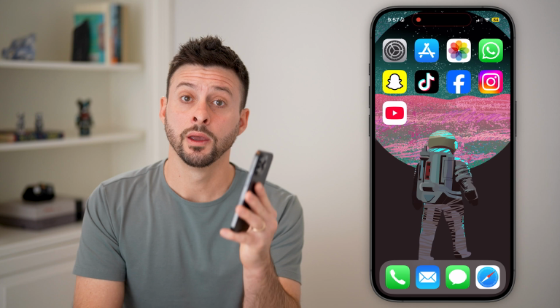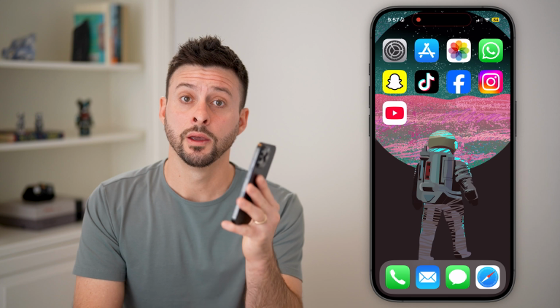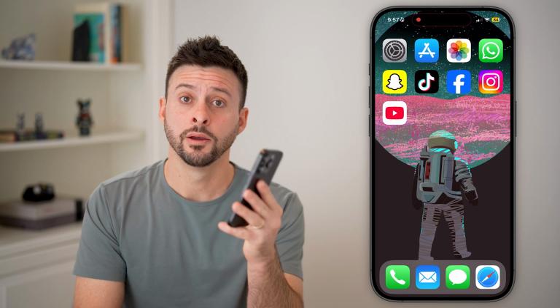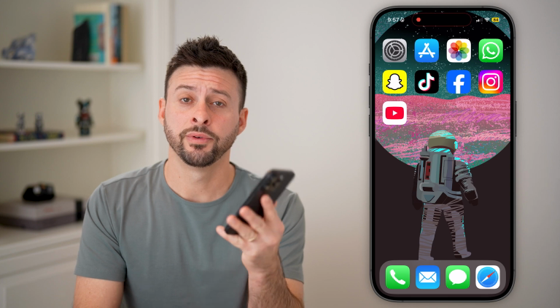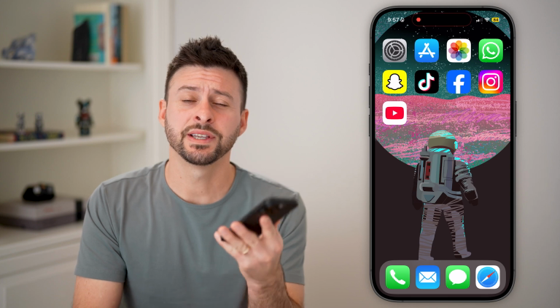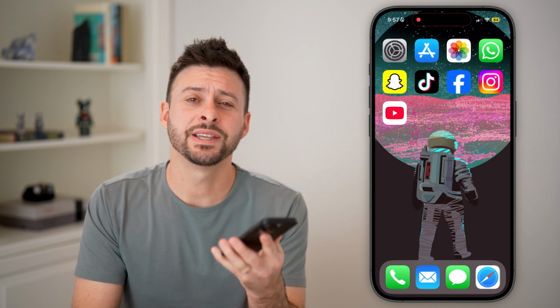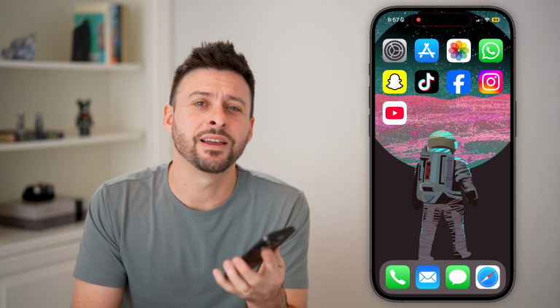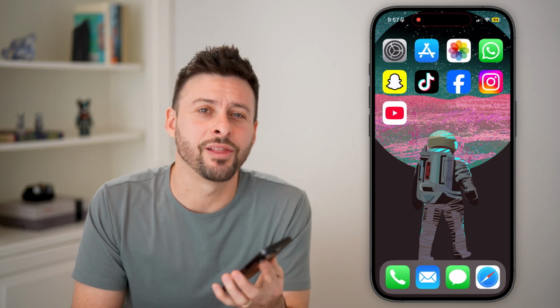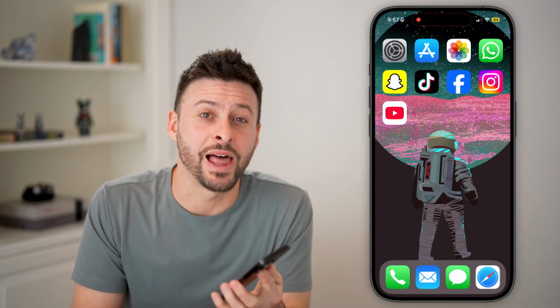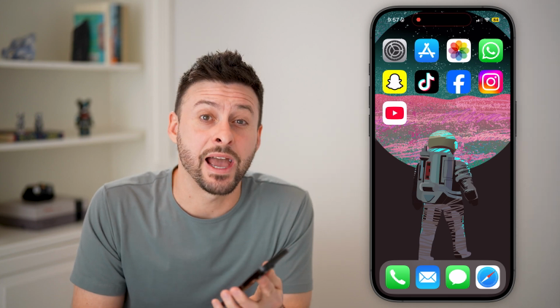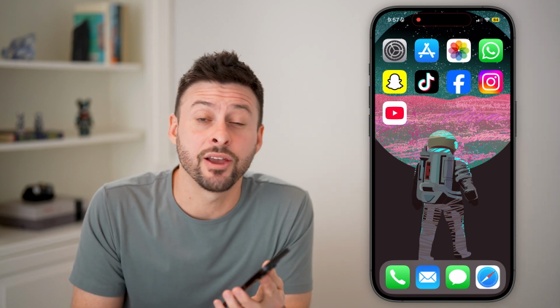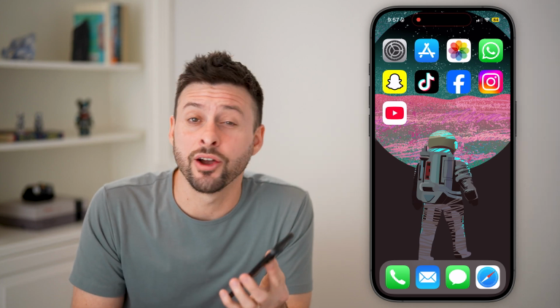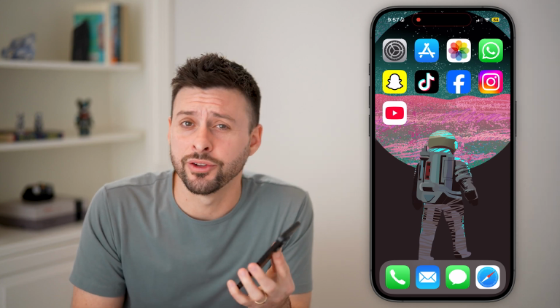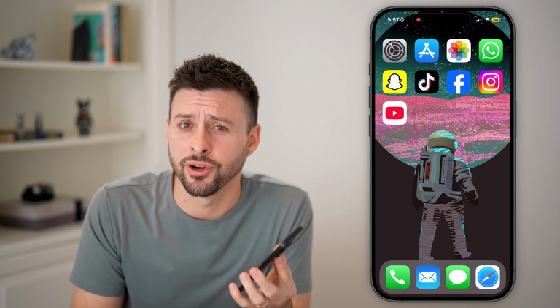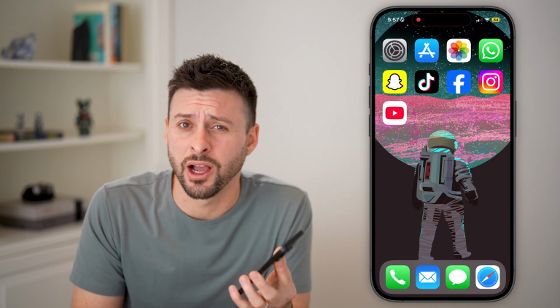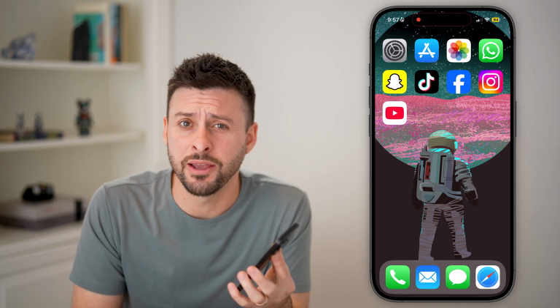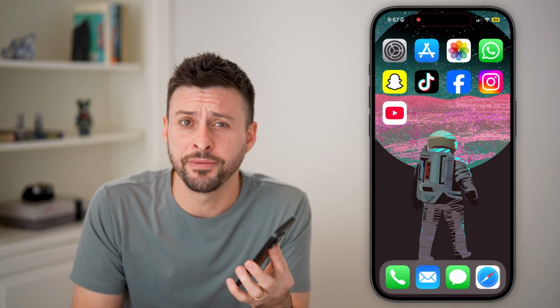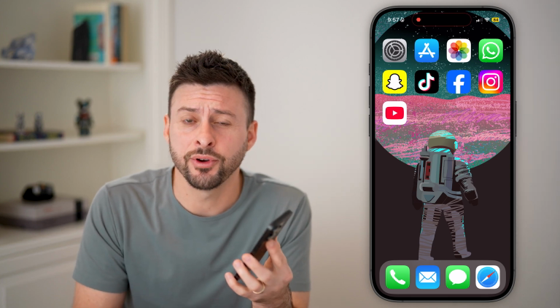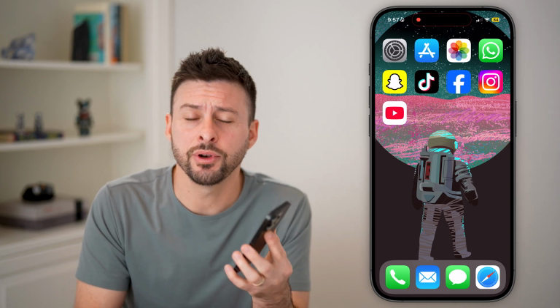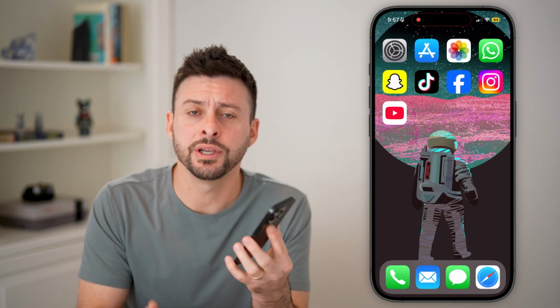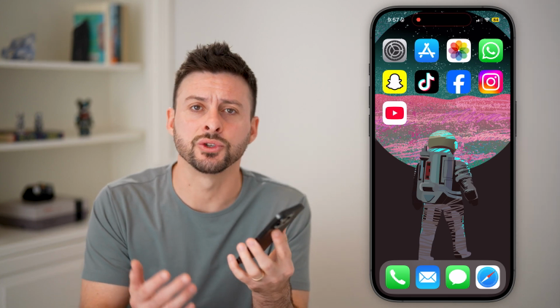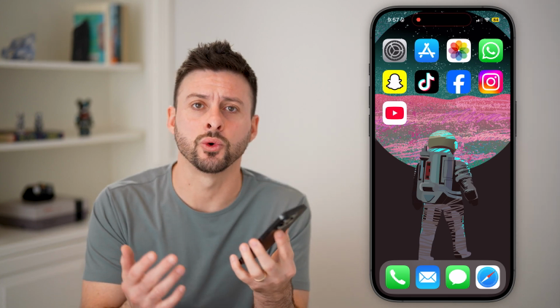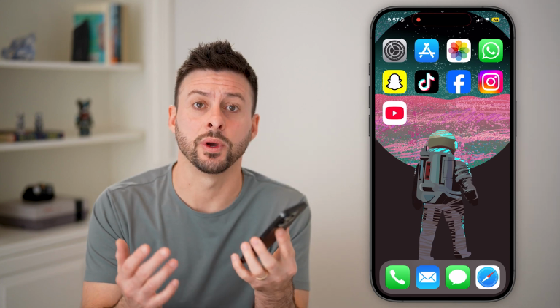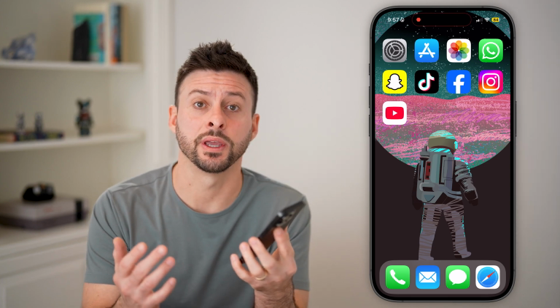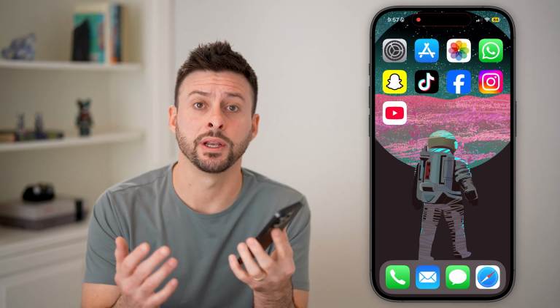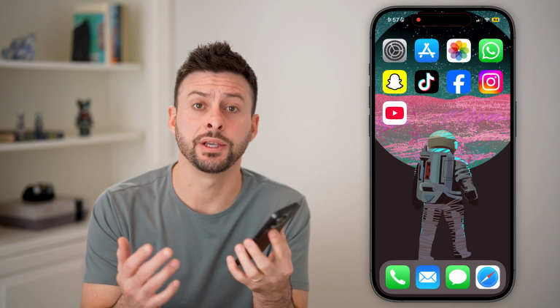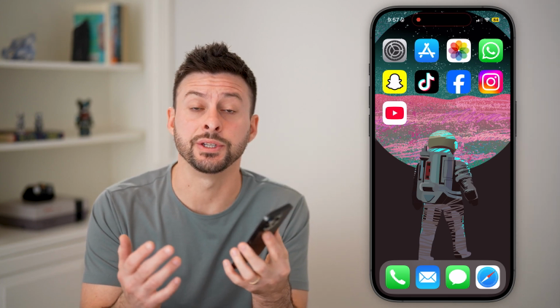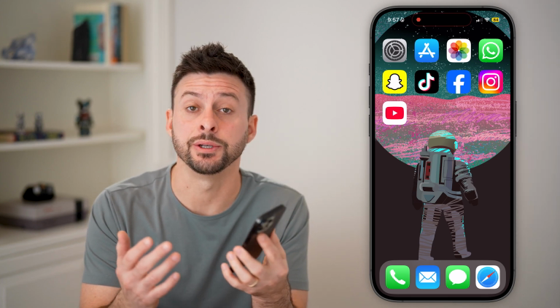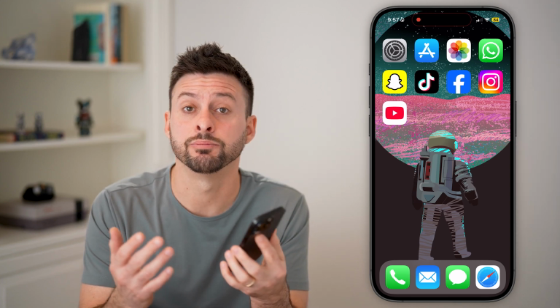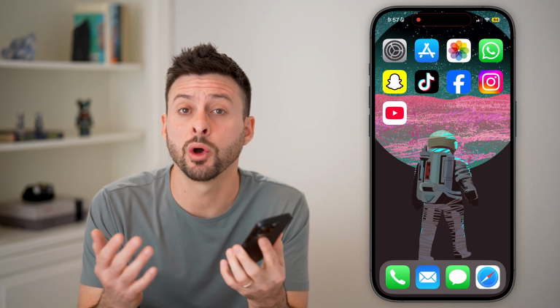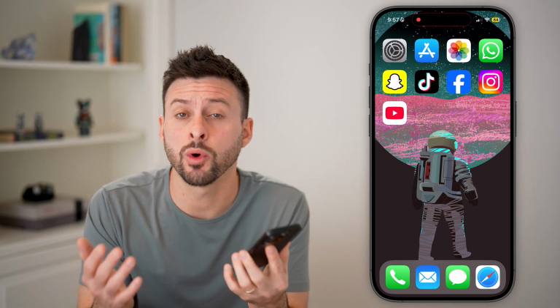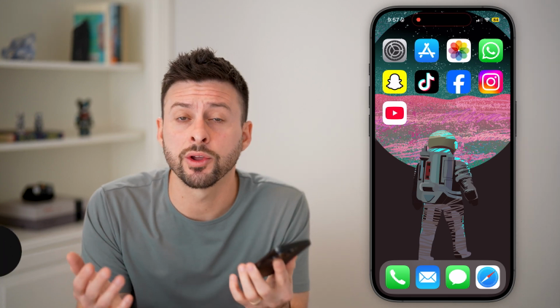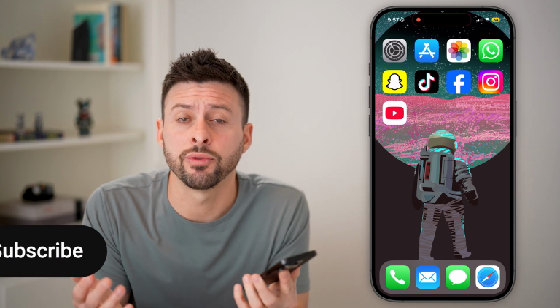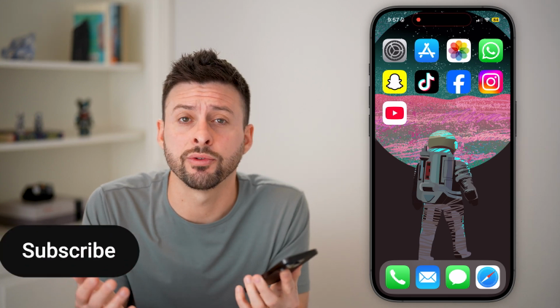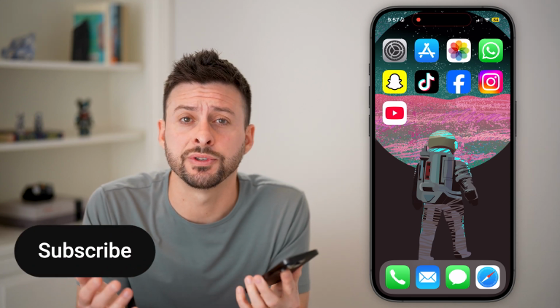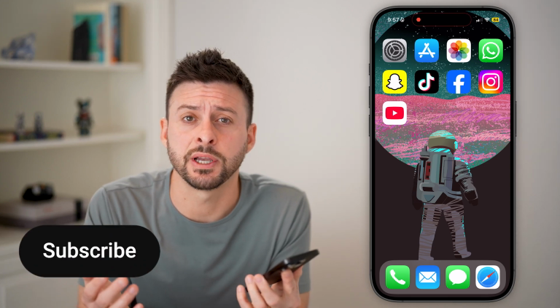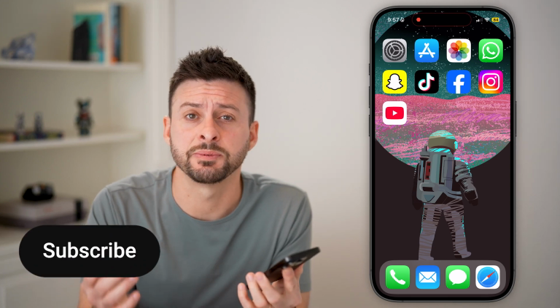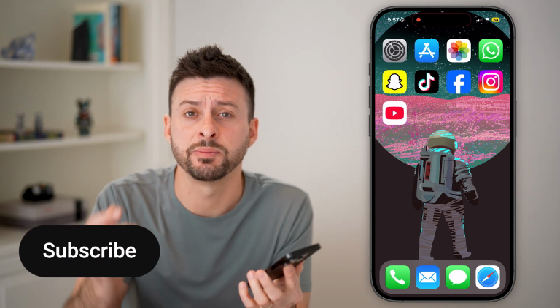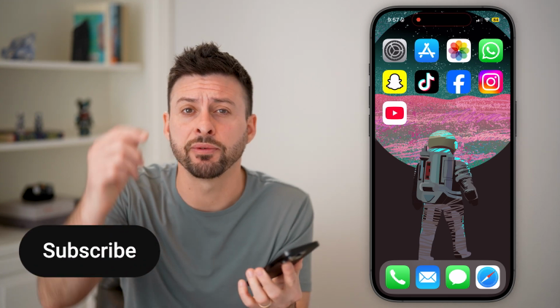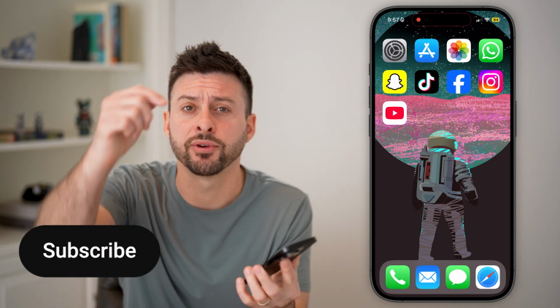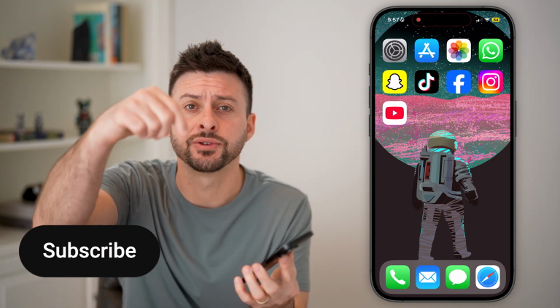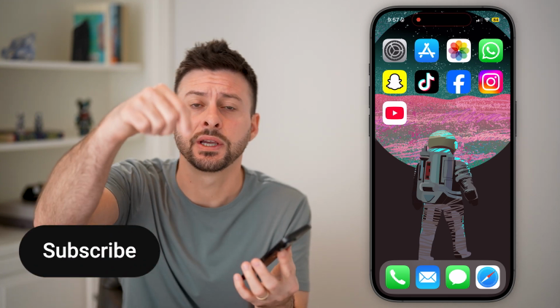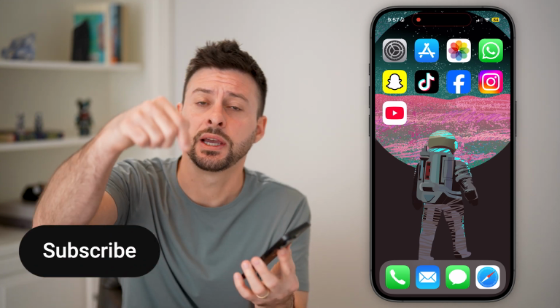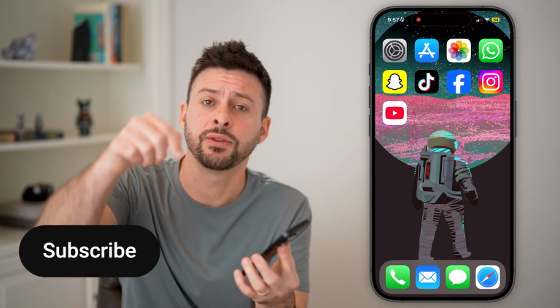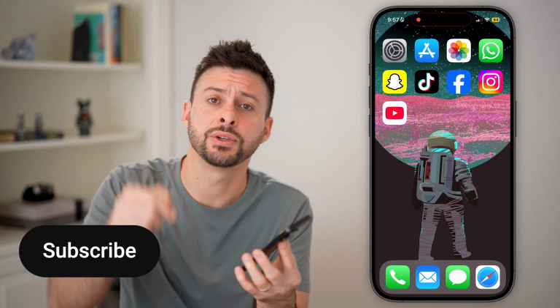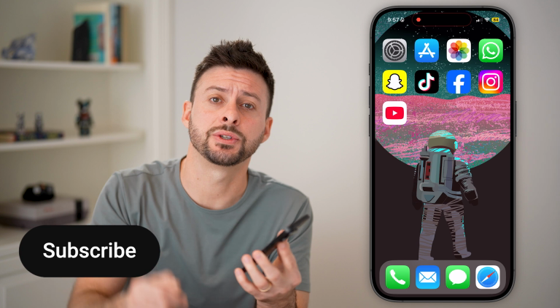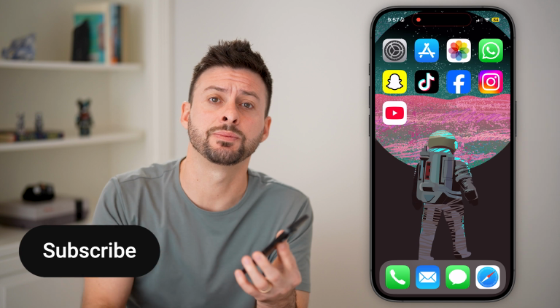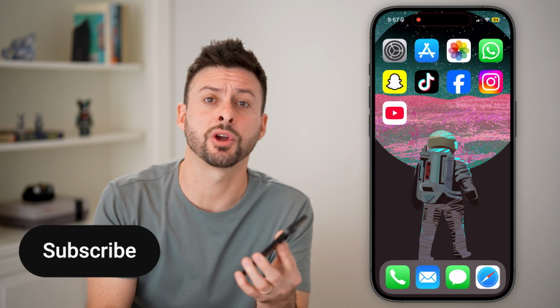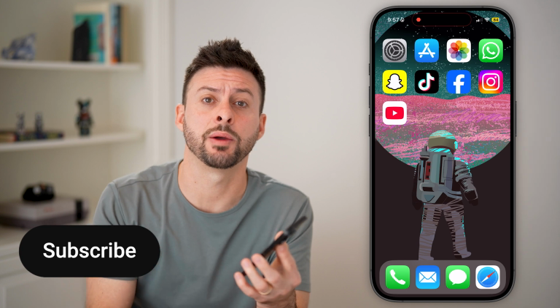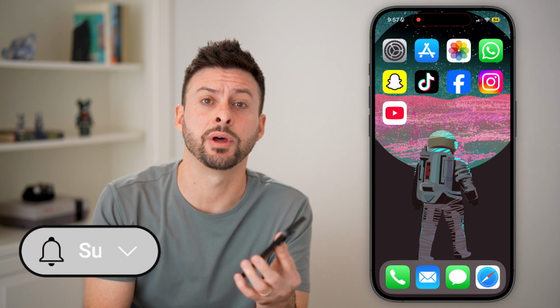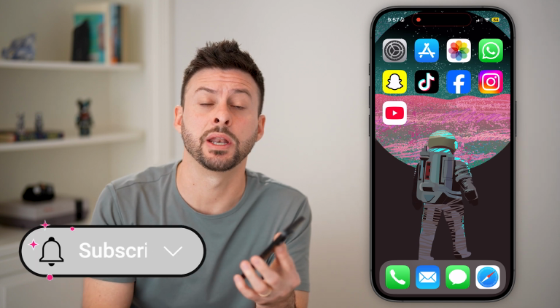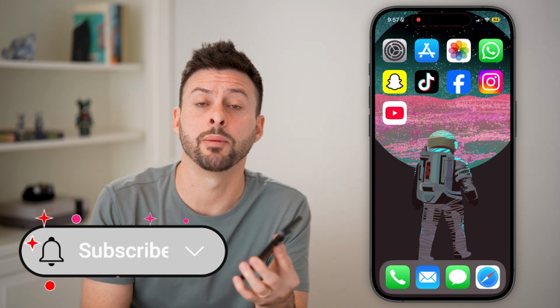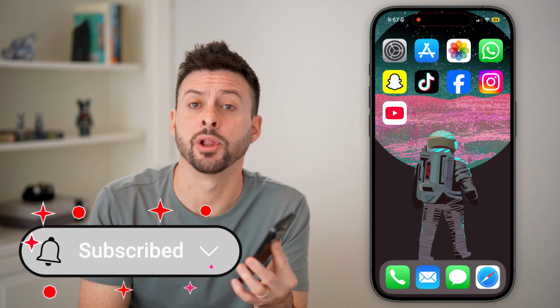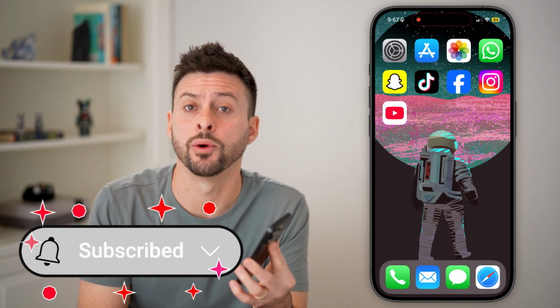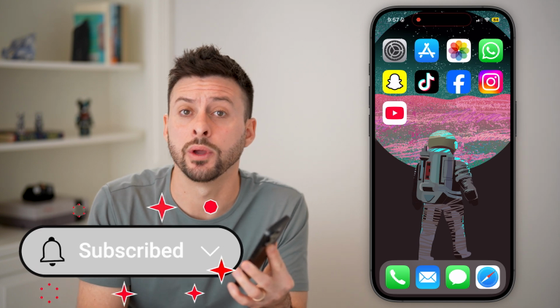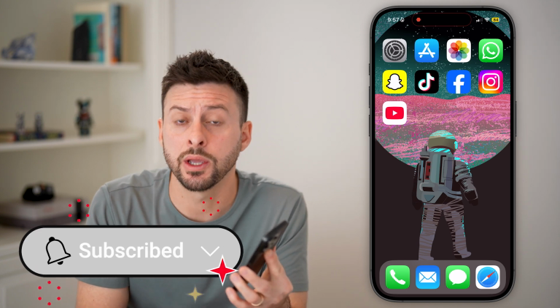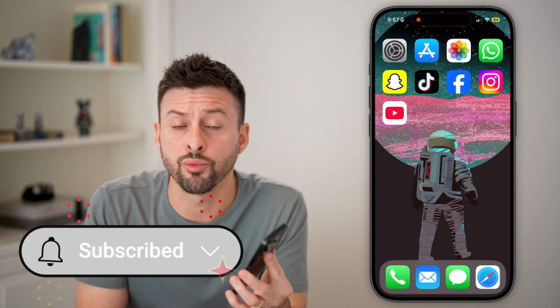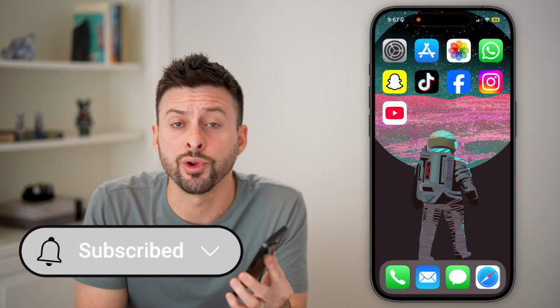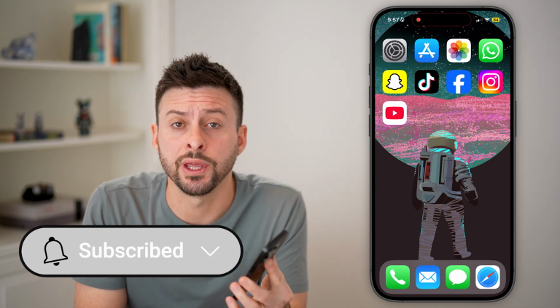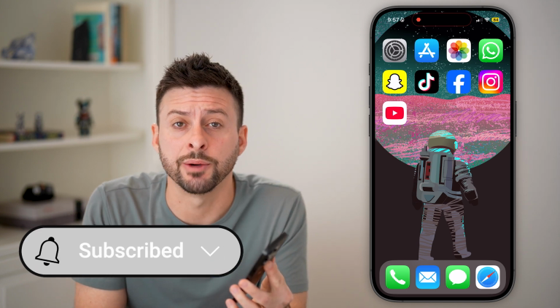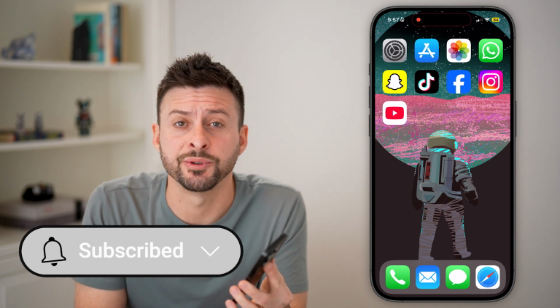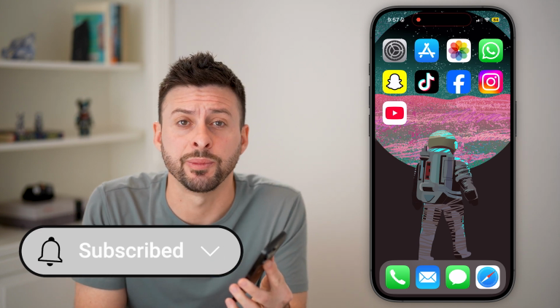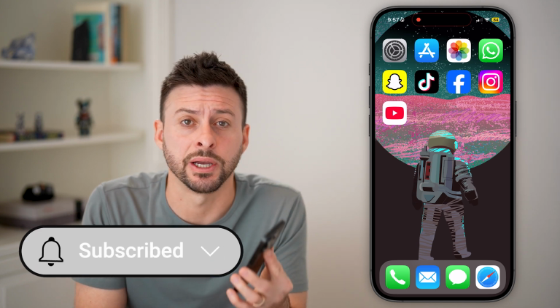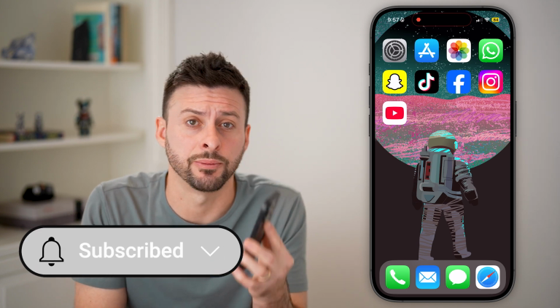Fixing a lag on your iPhone is quick and easy. I'll walk you through the steps, but first, hit the subscribe button down below — it really helps me out.